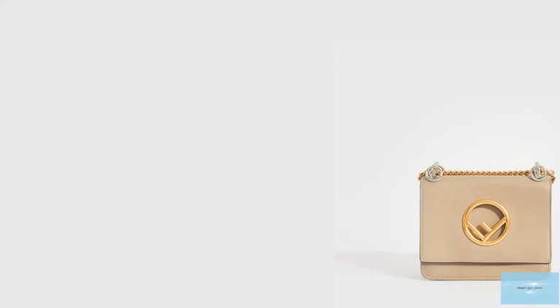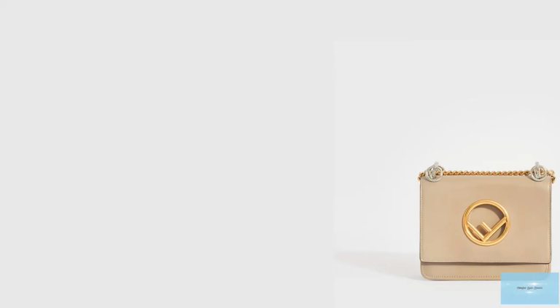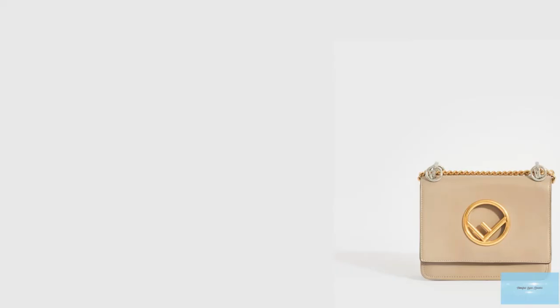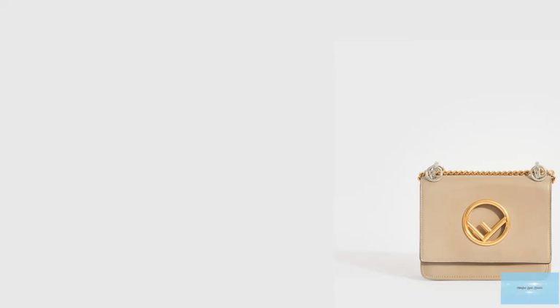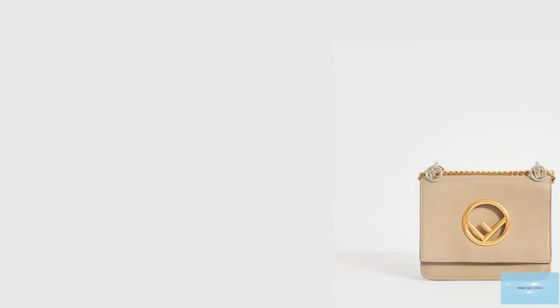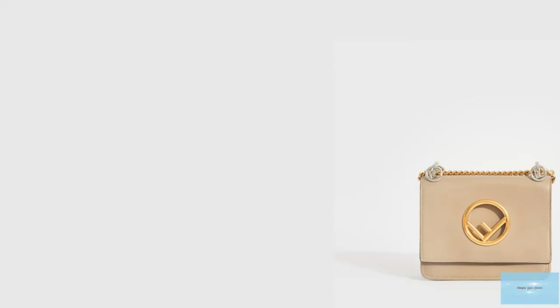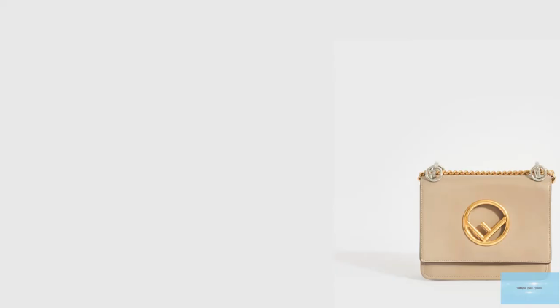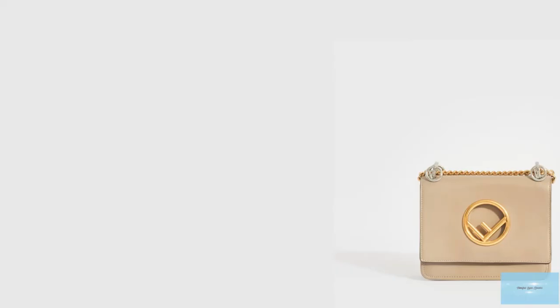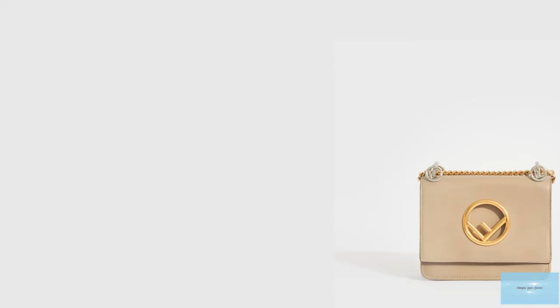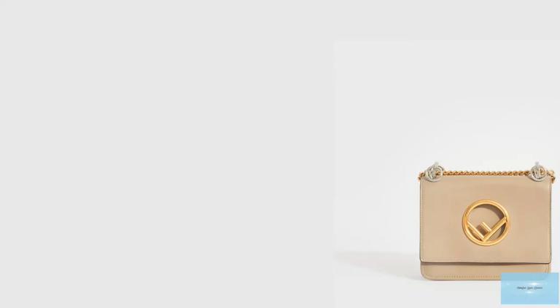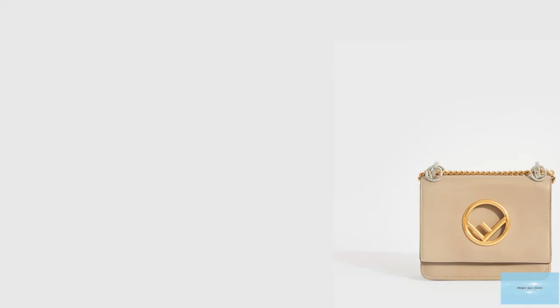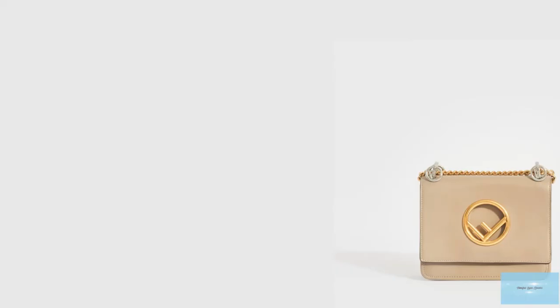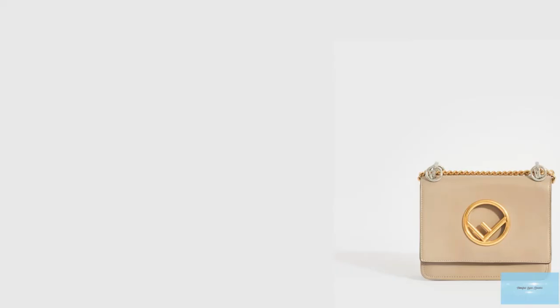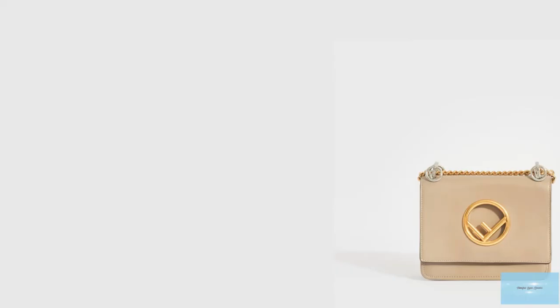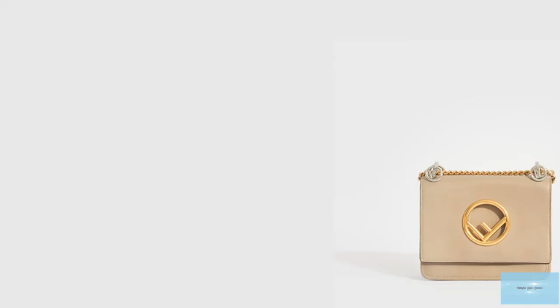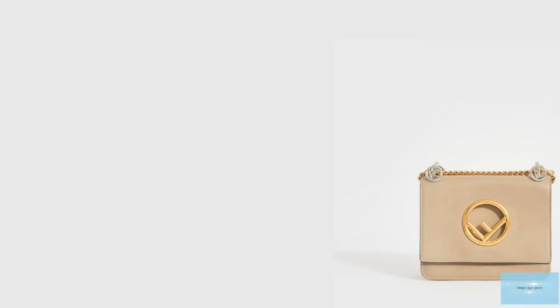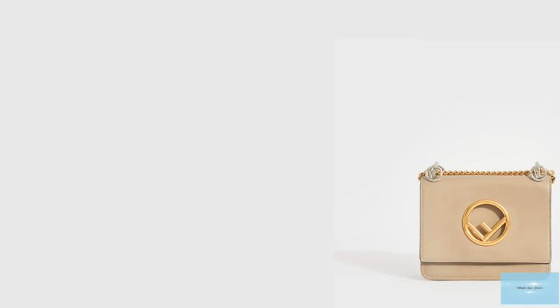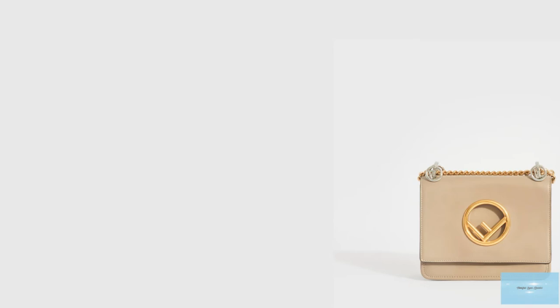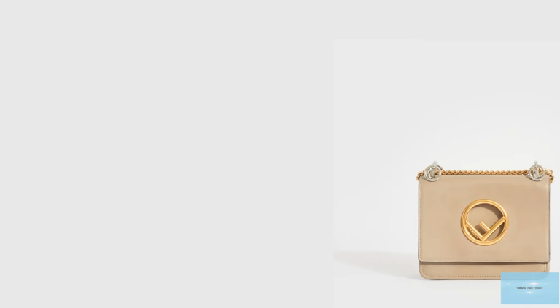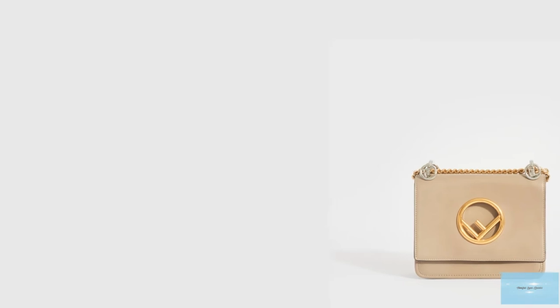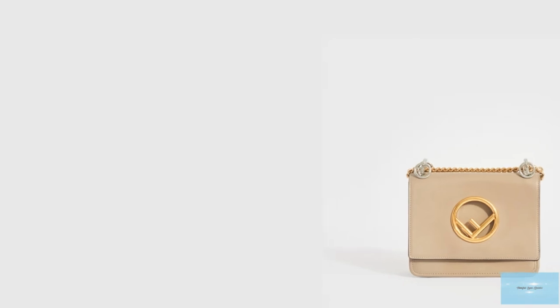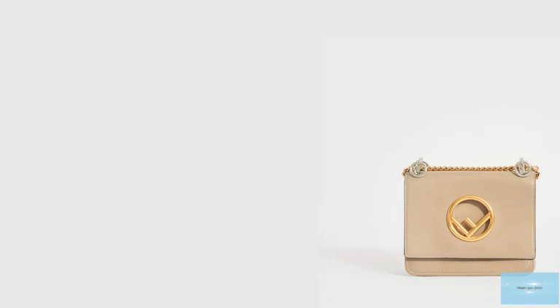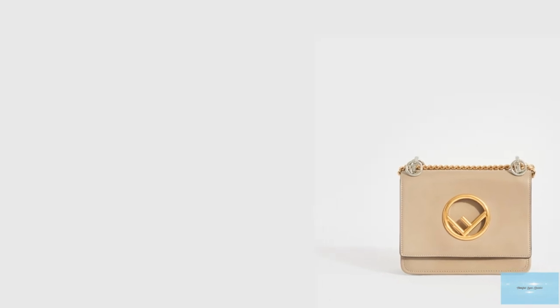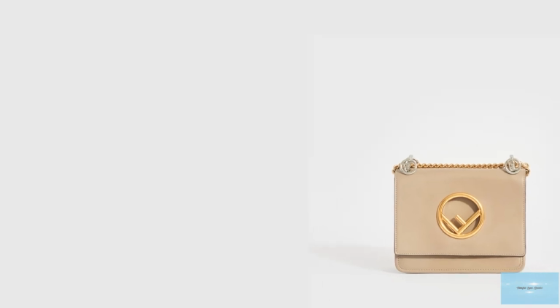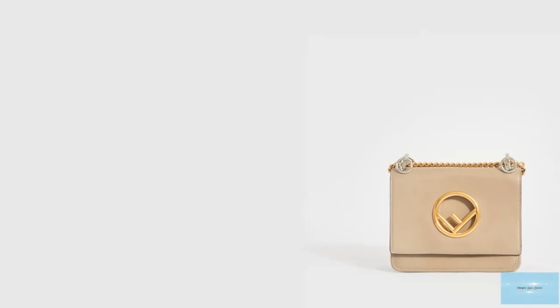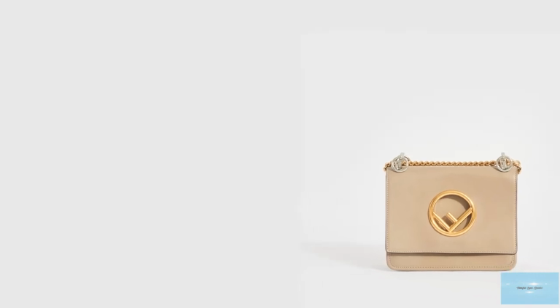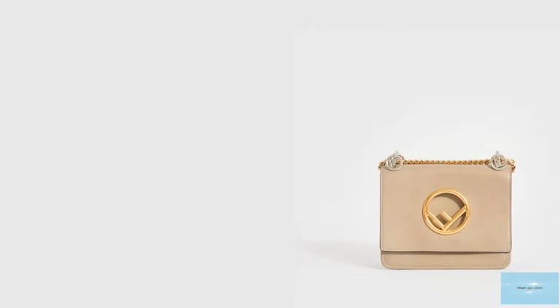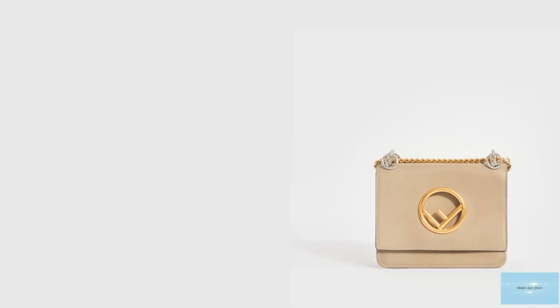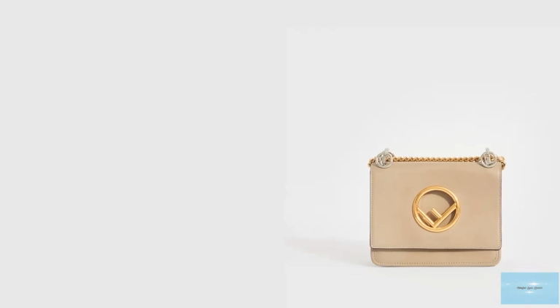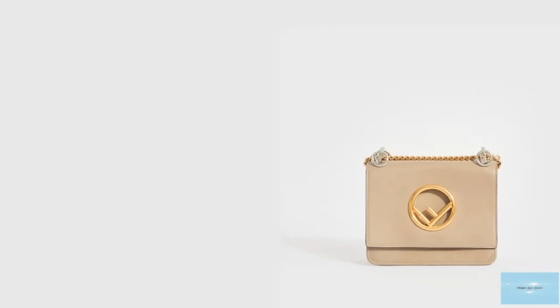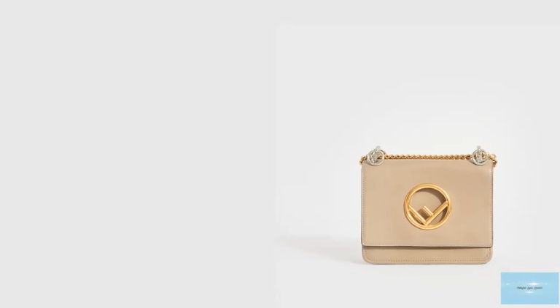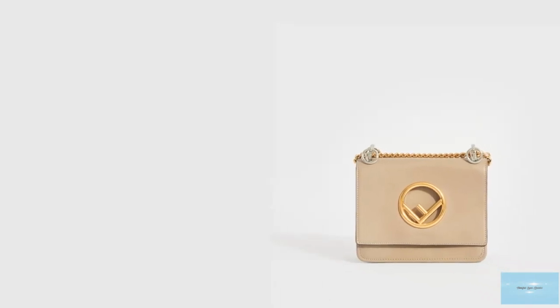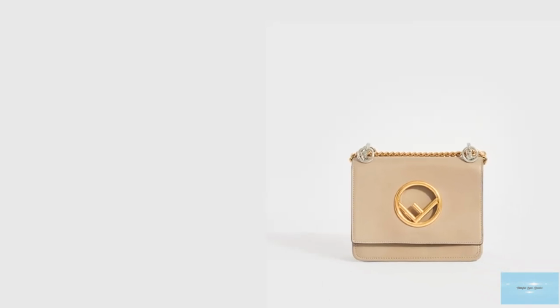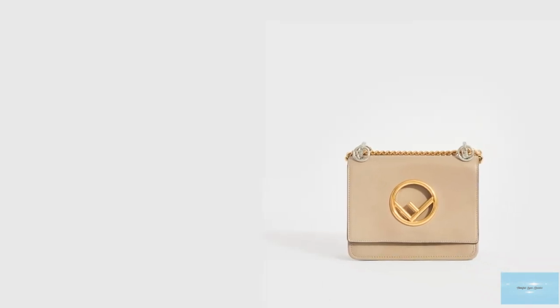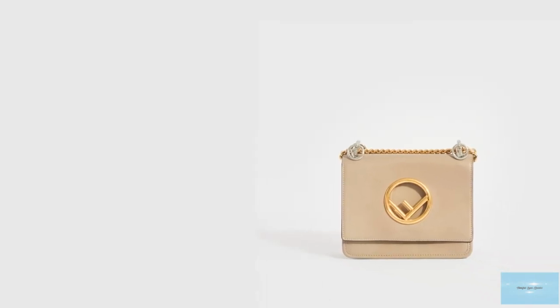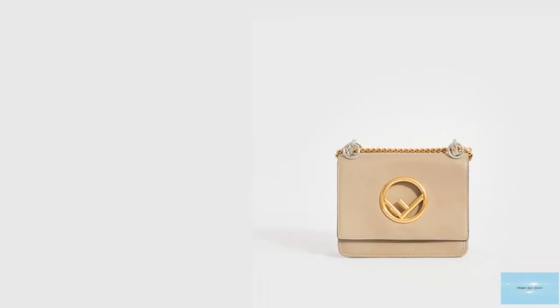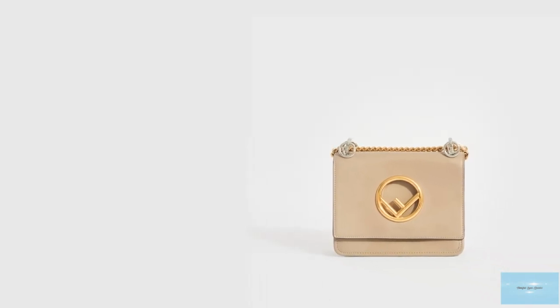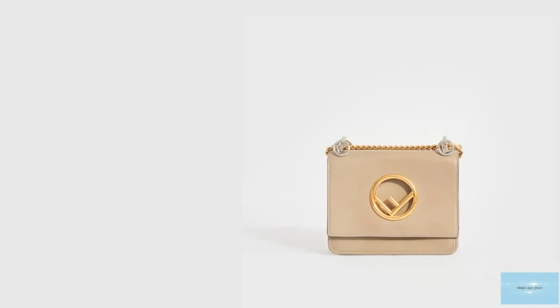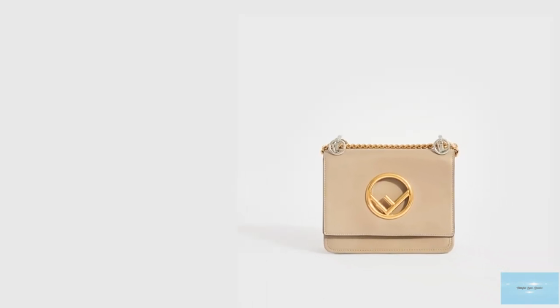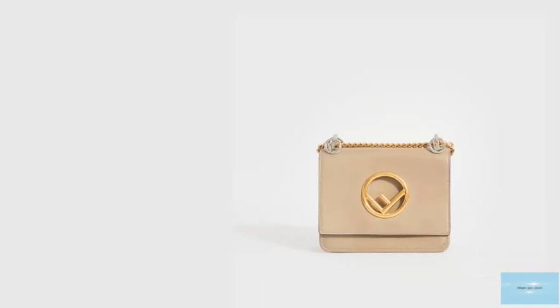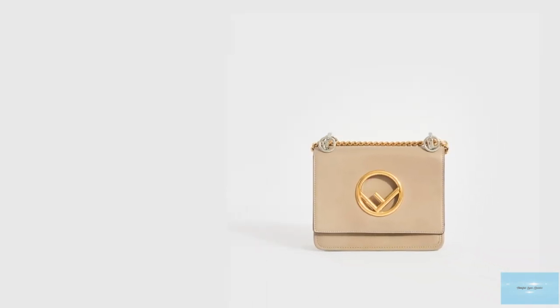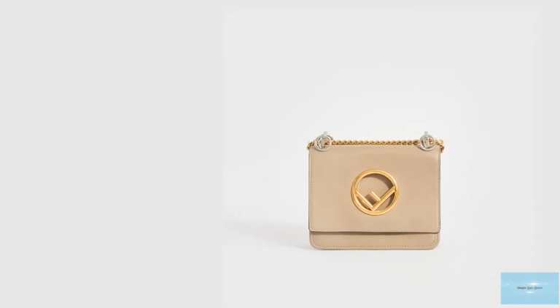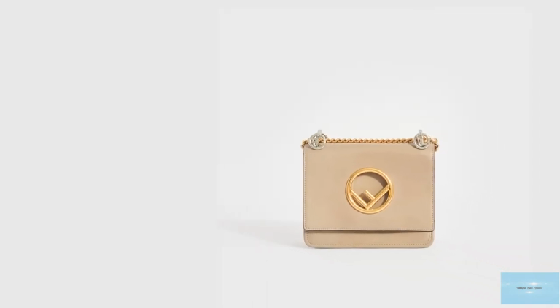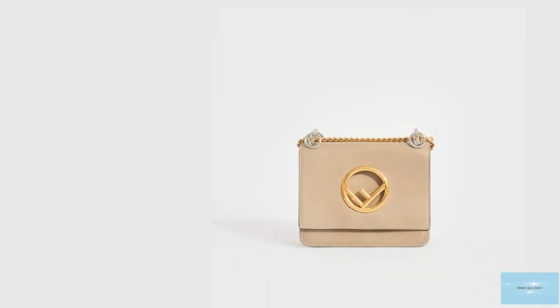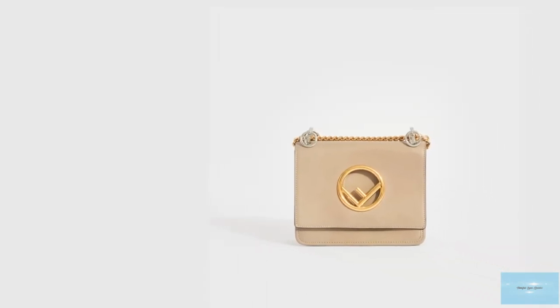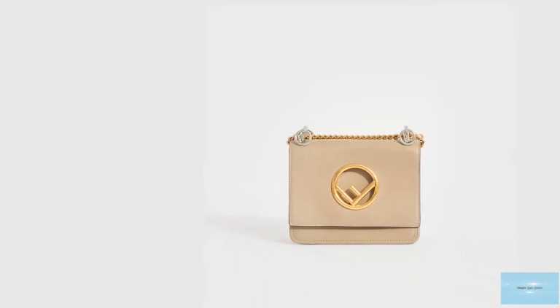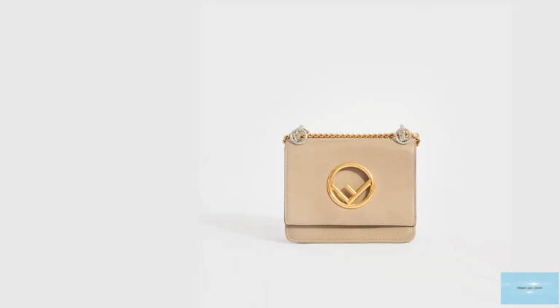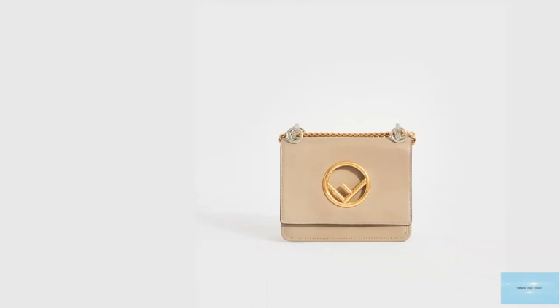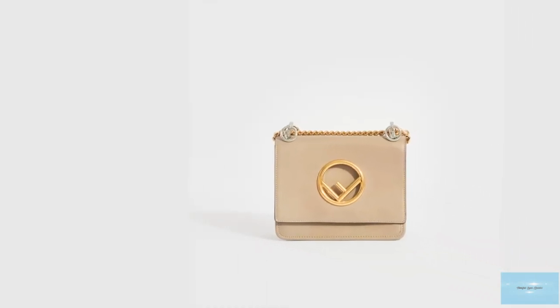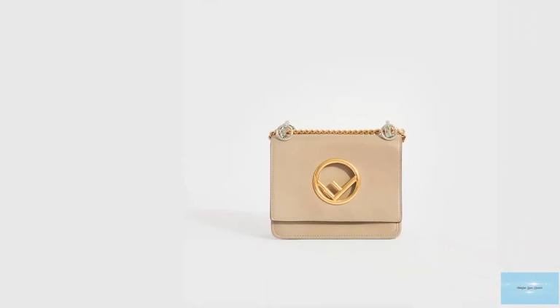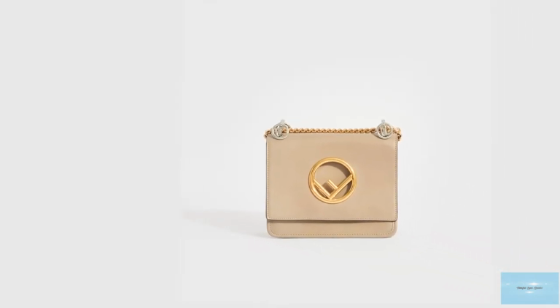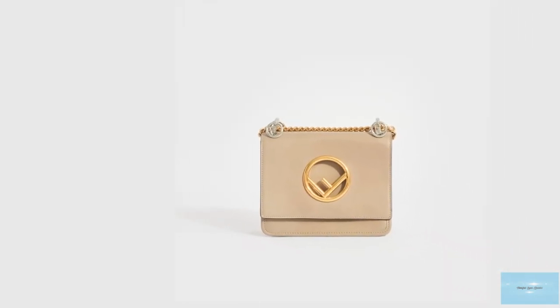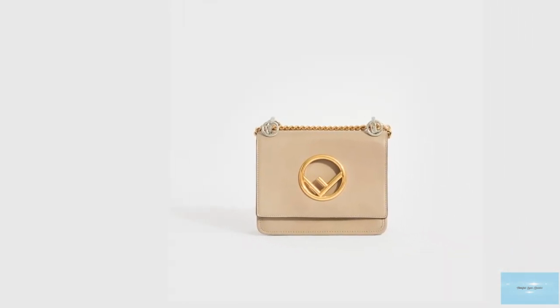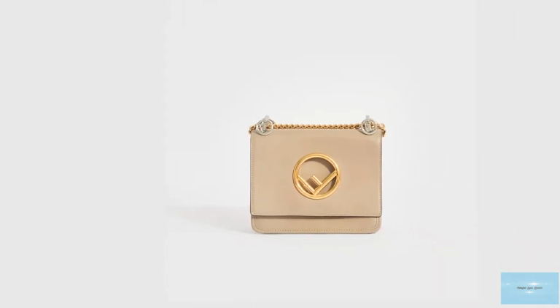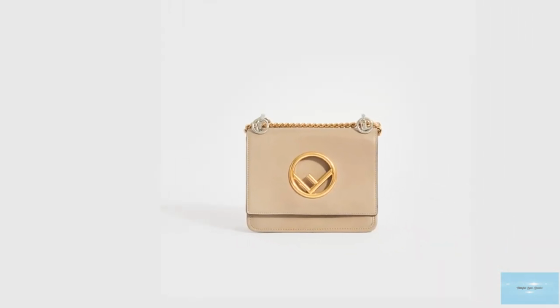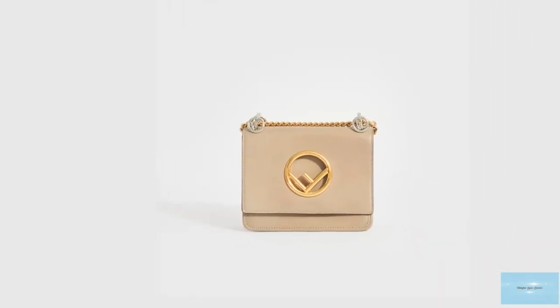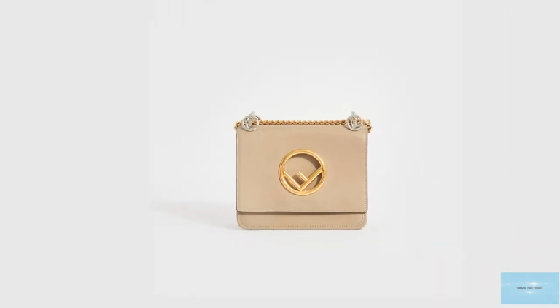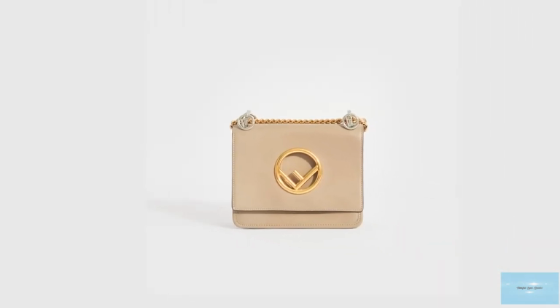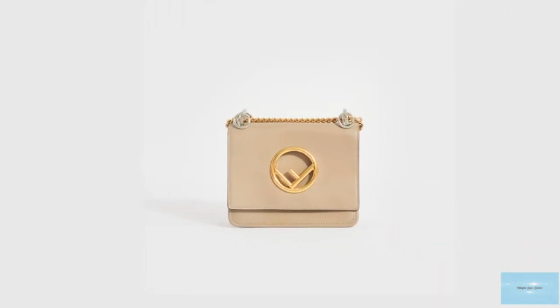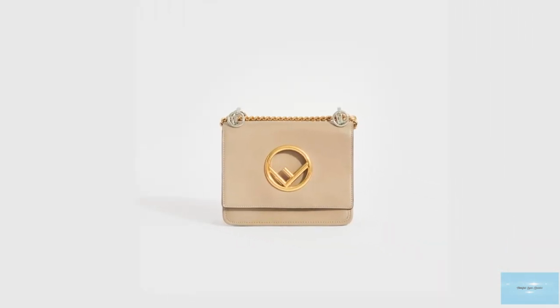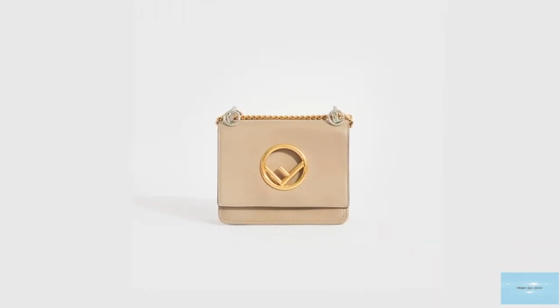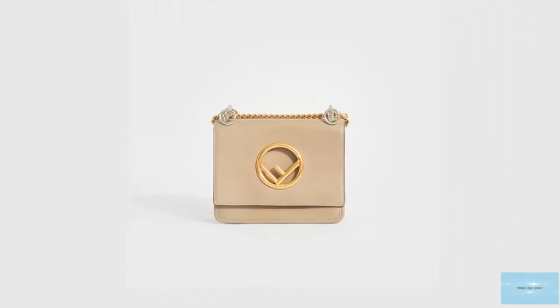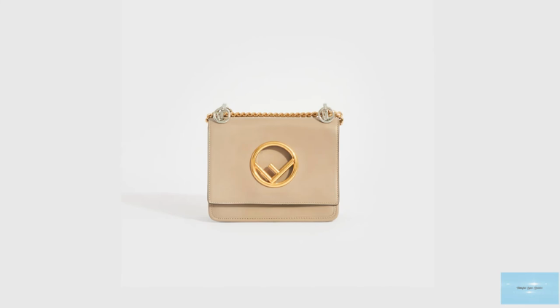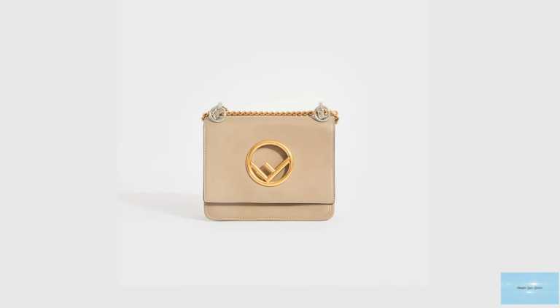Prices of the Fendi Canaeth bag start at upwards of £2,000 for the small size.